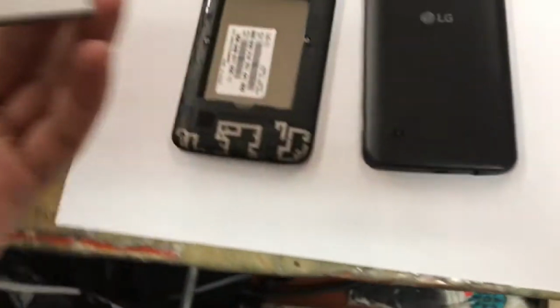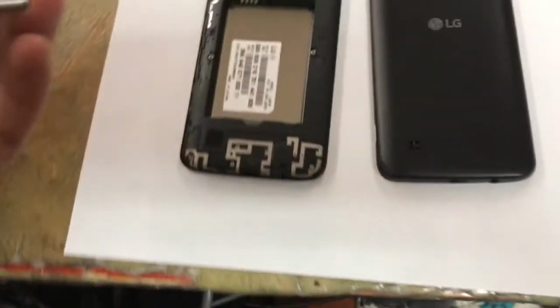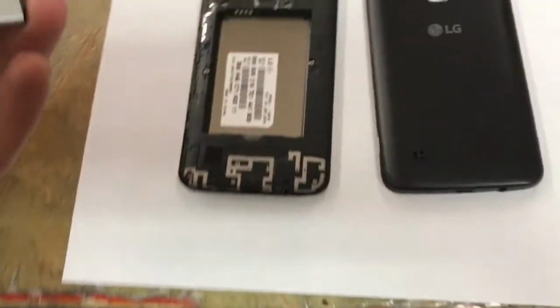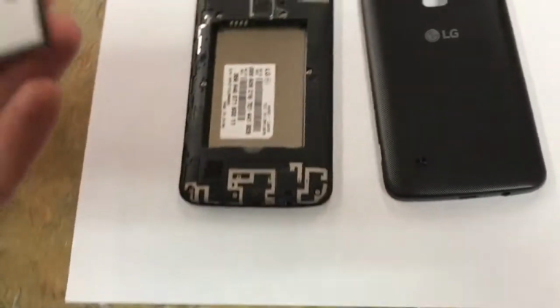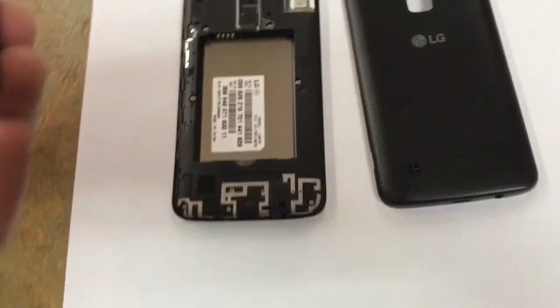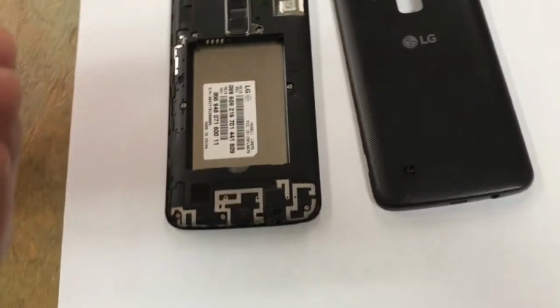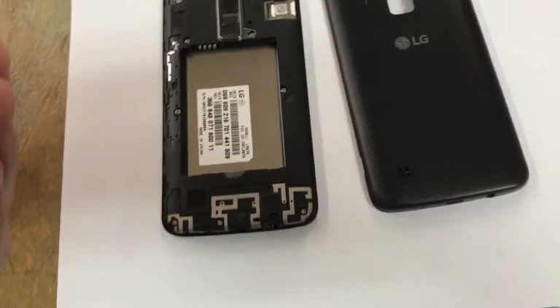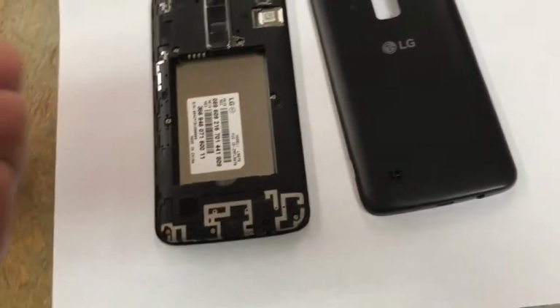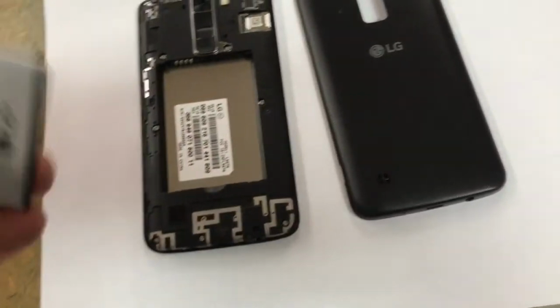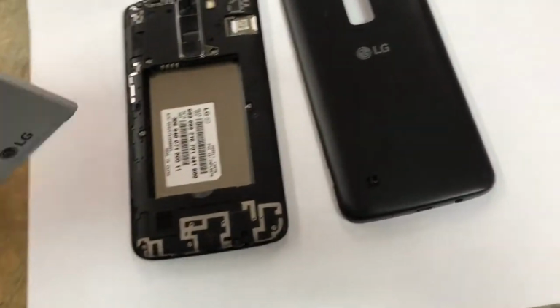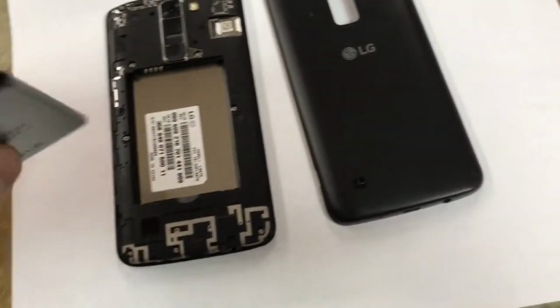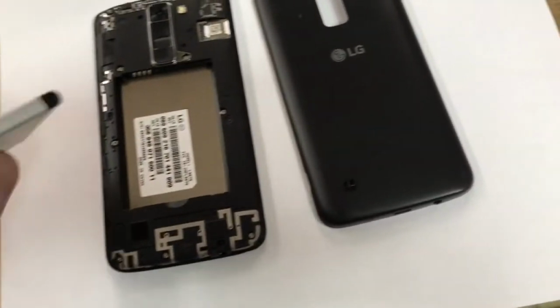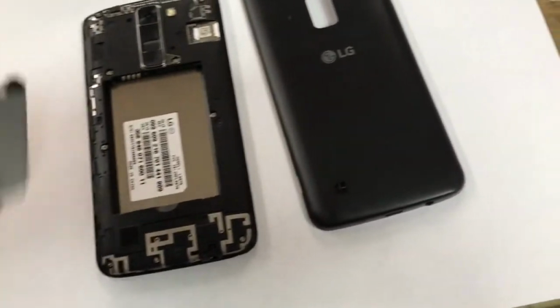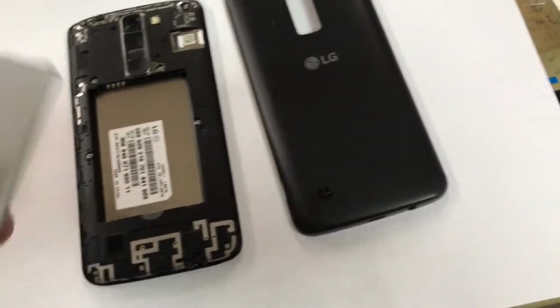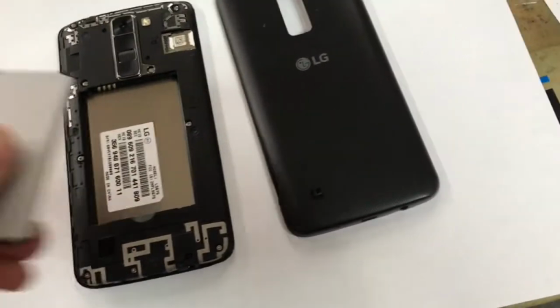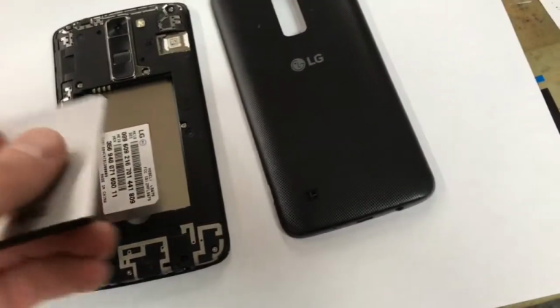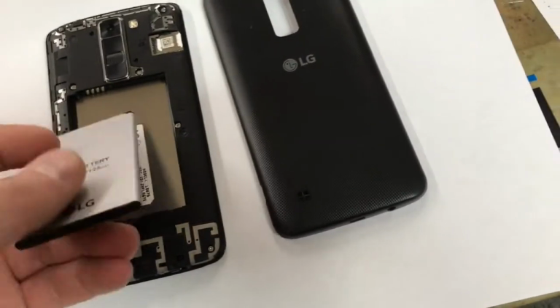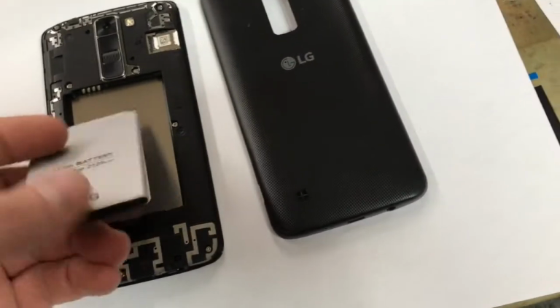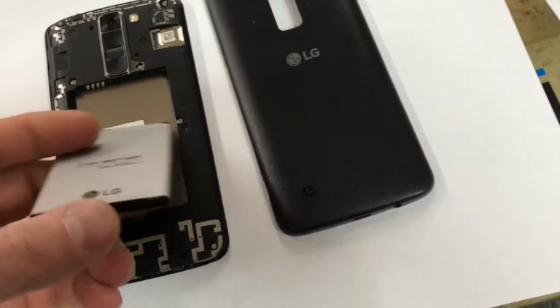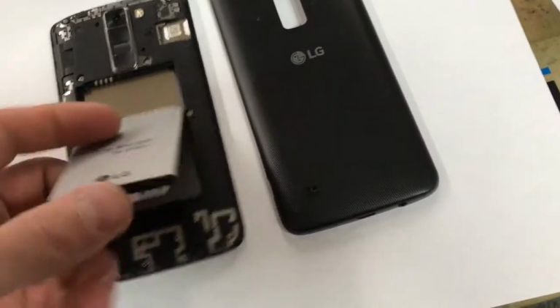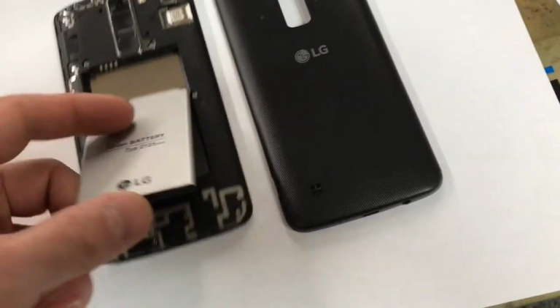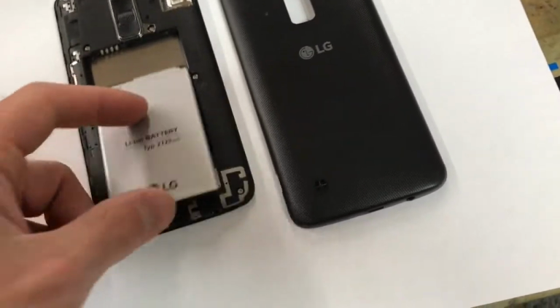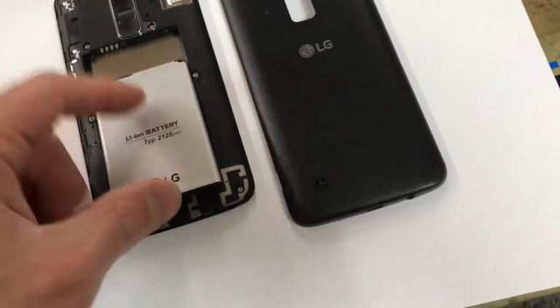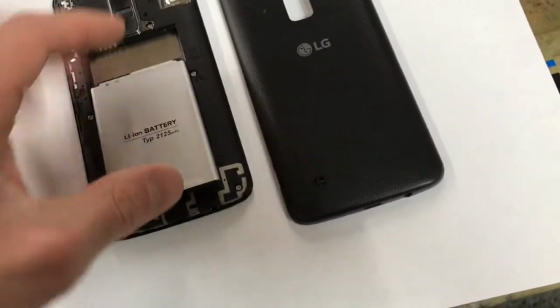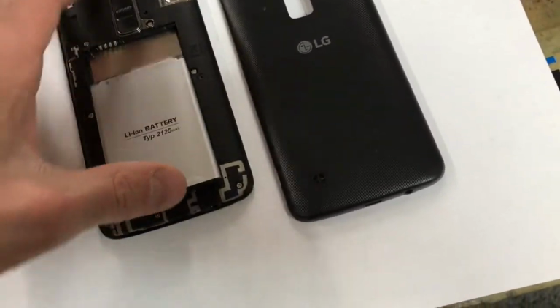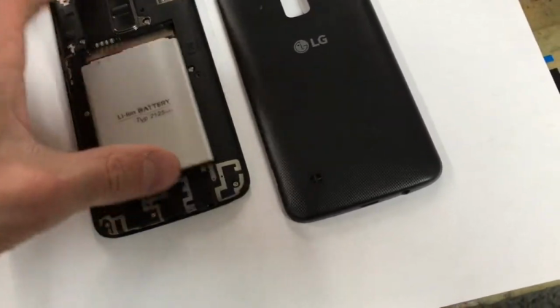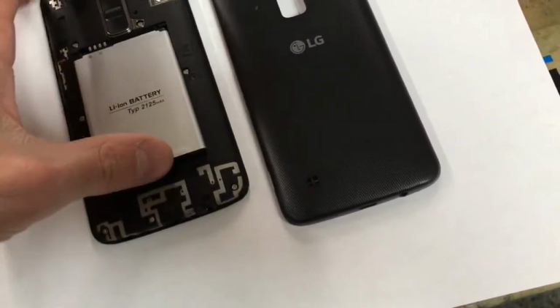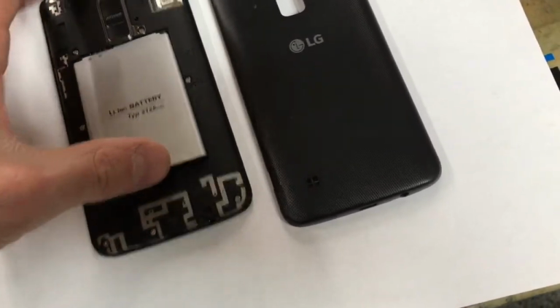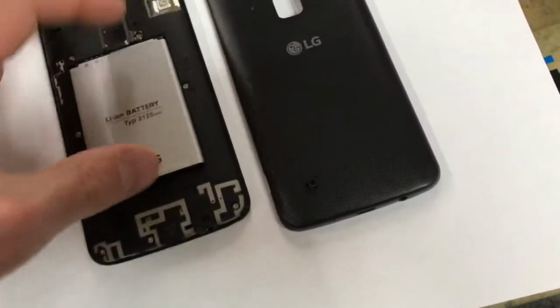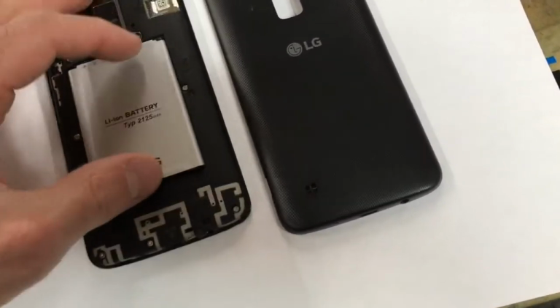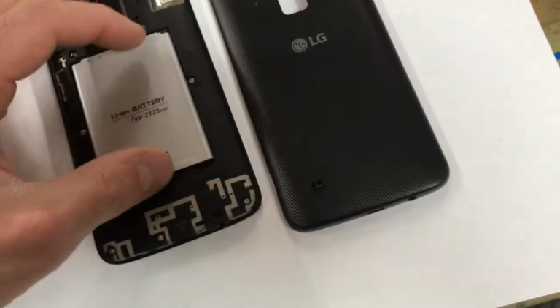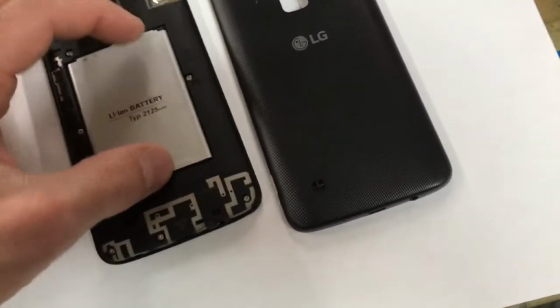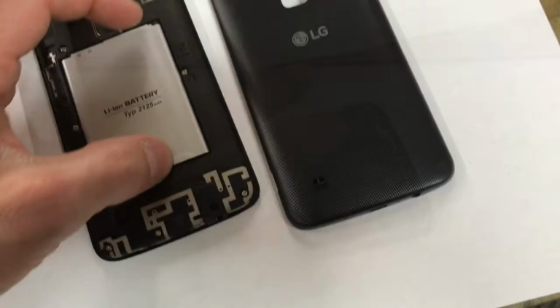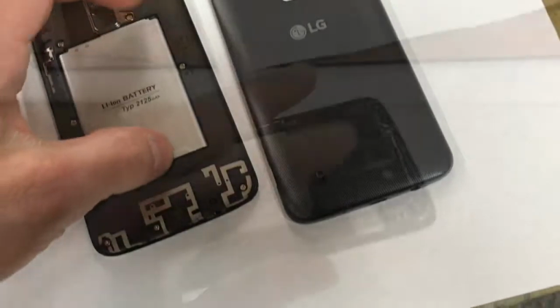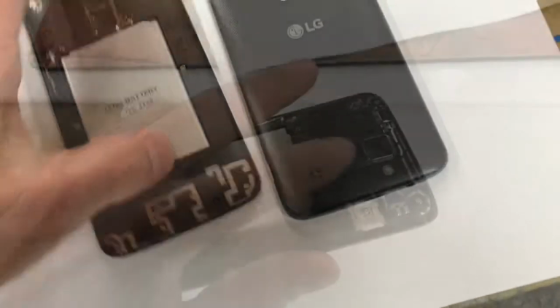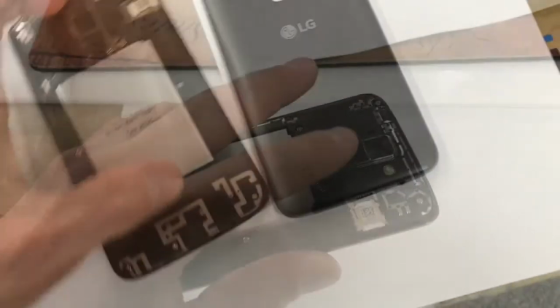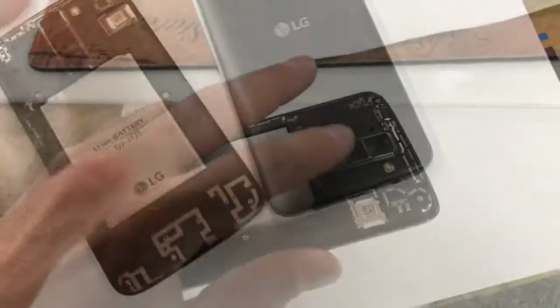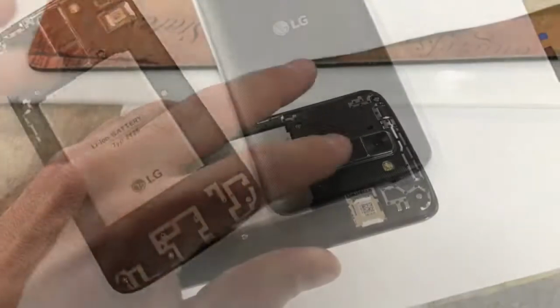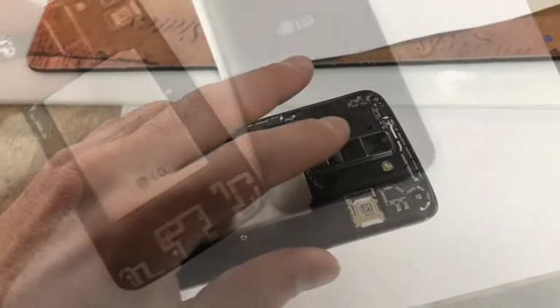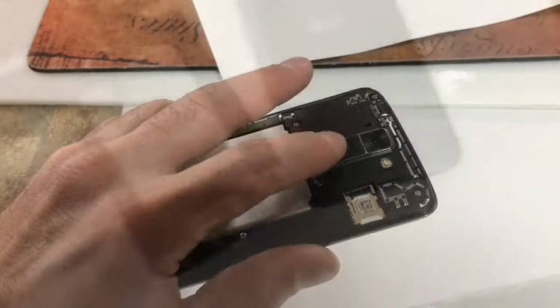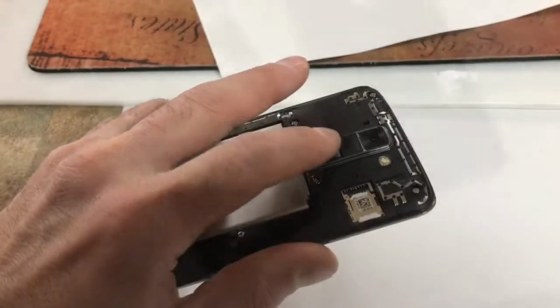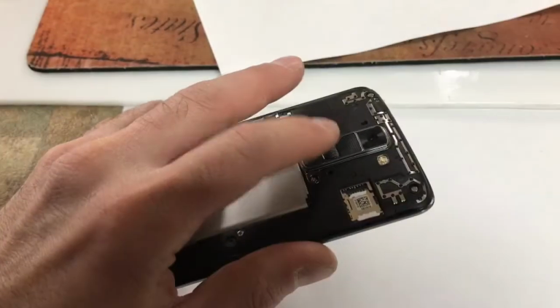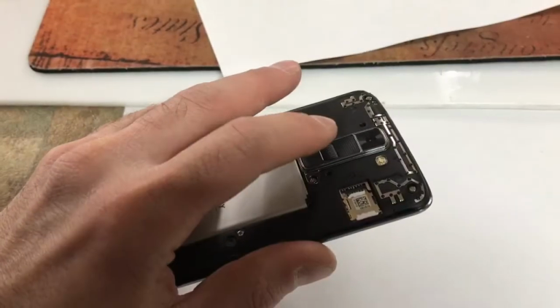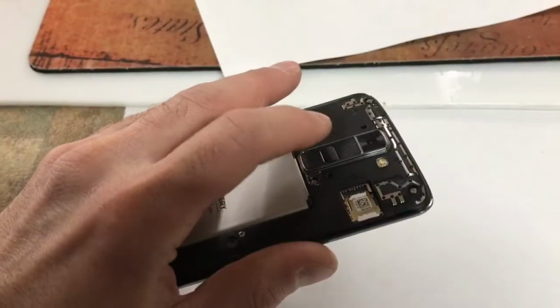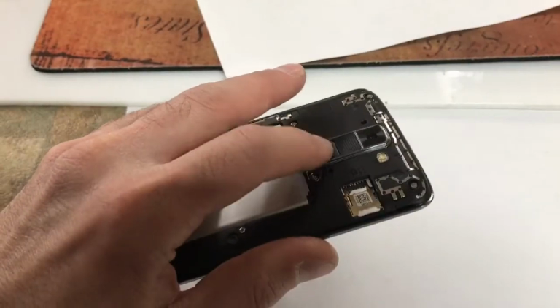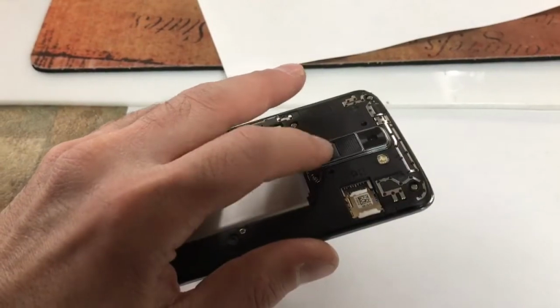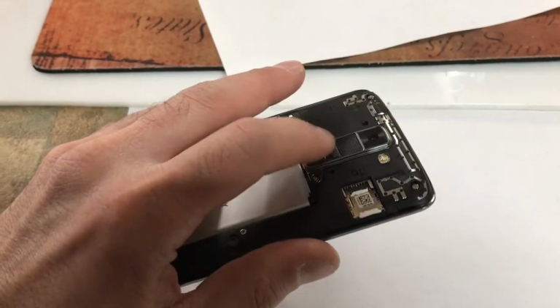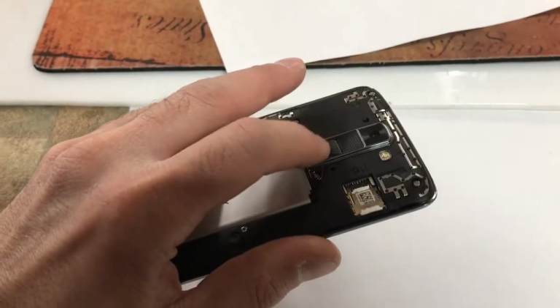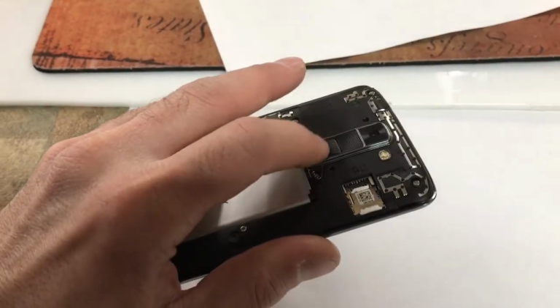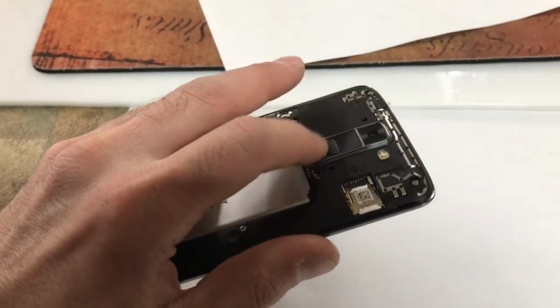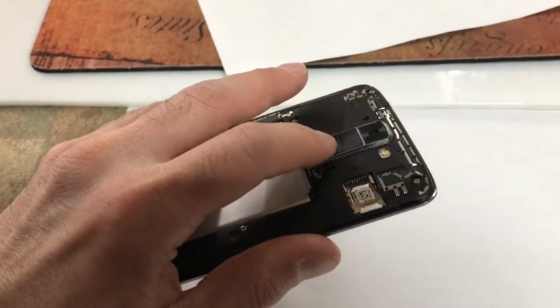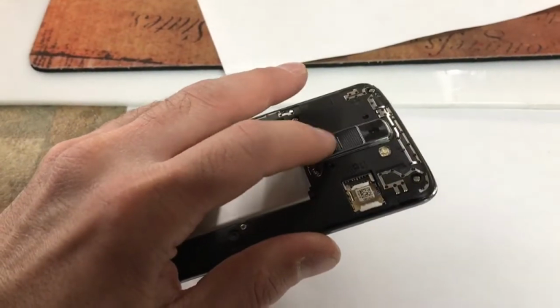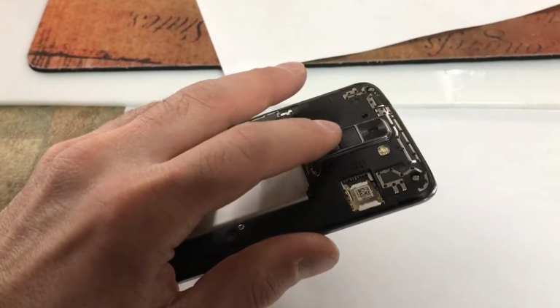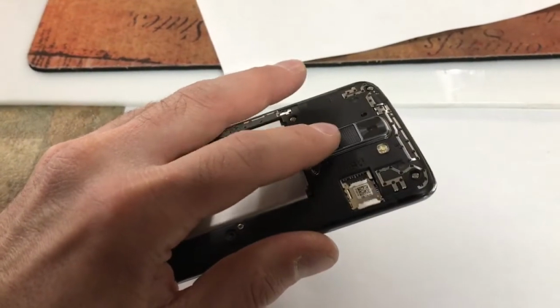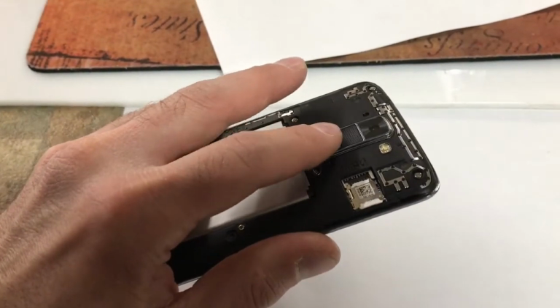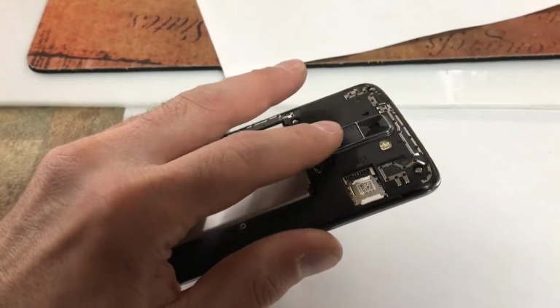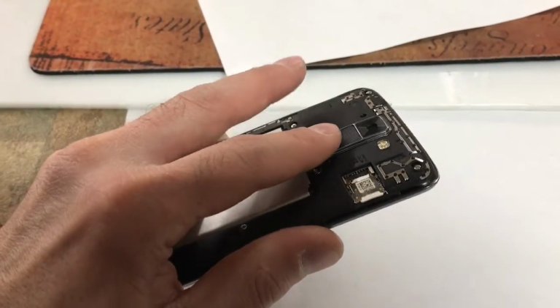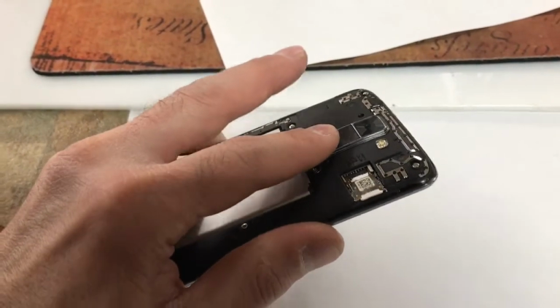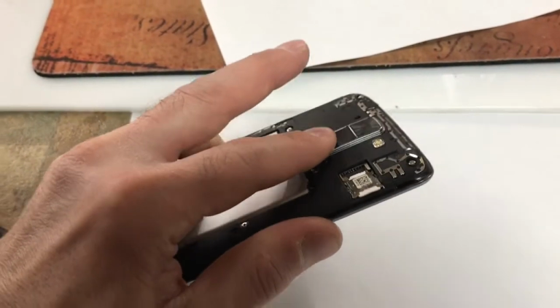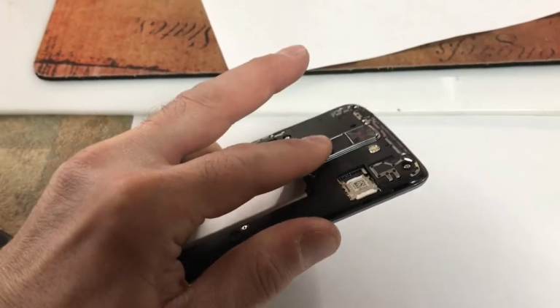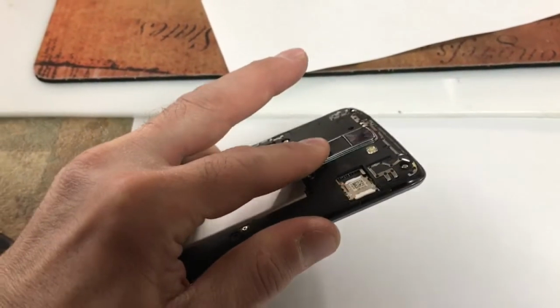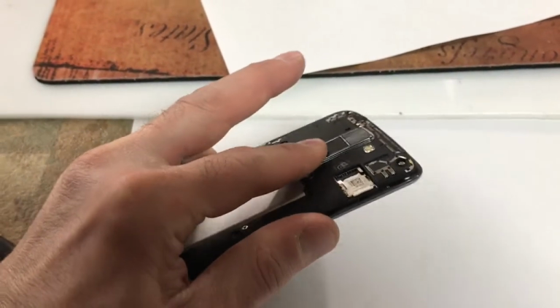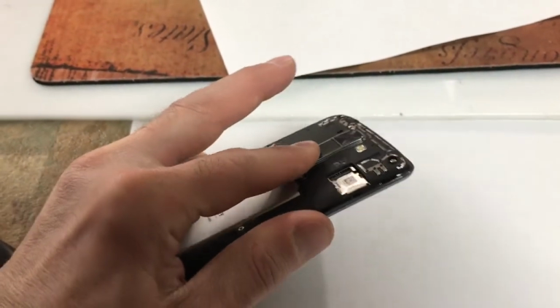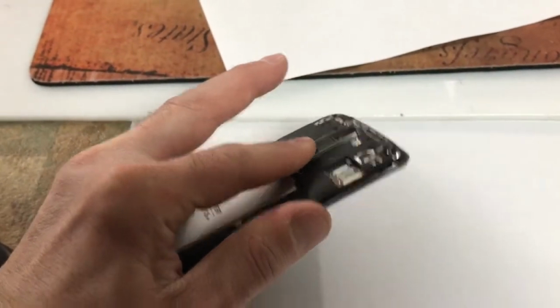Take out the battery, put it back in, then press down the power button and the volume down key at the same time.